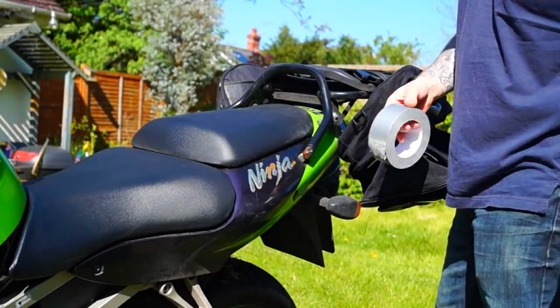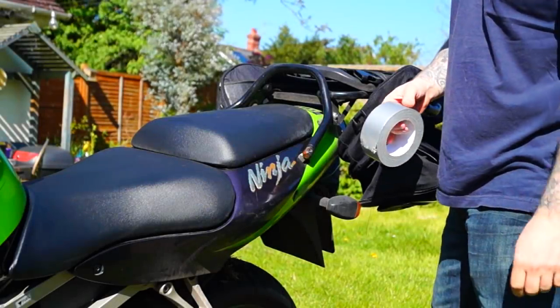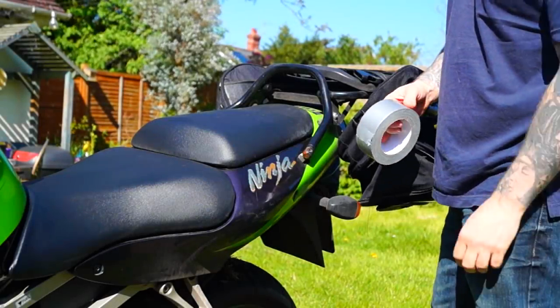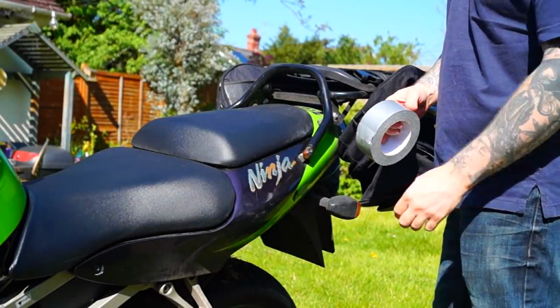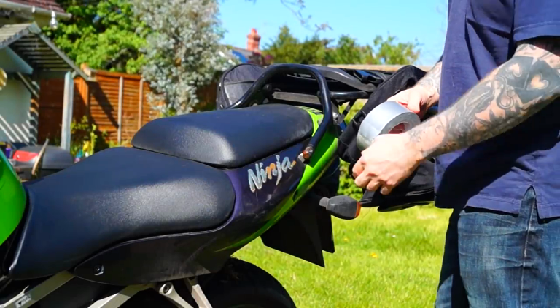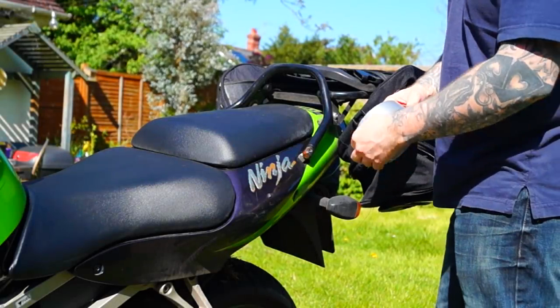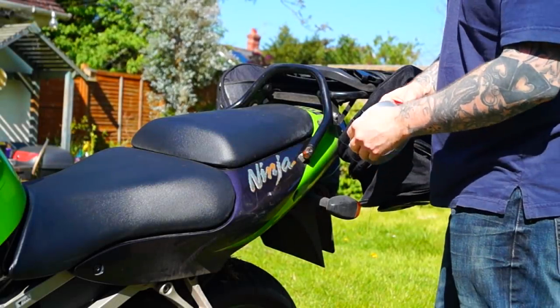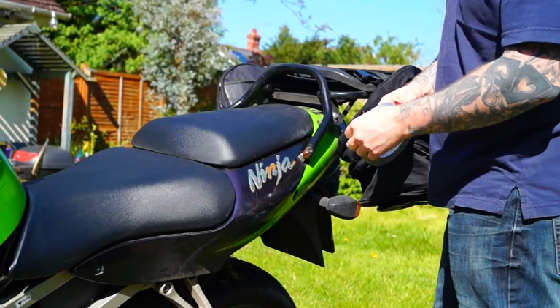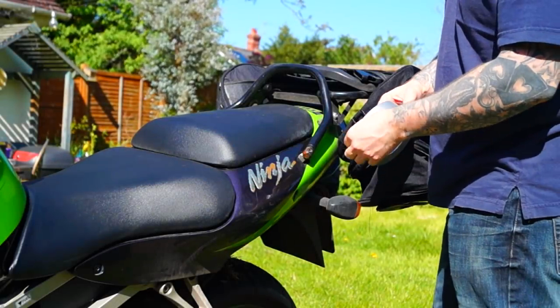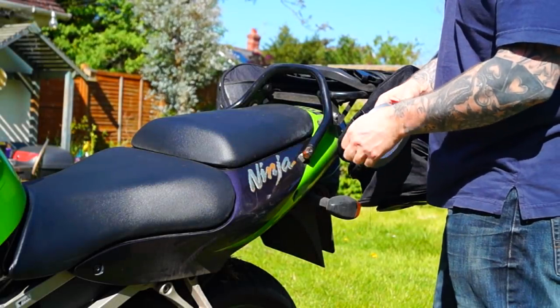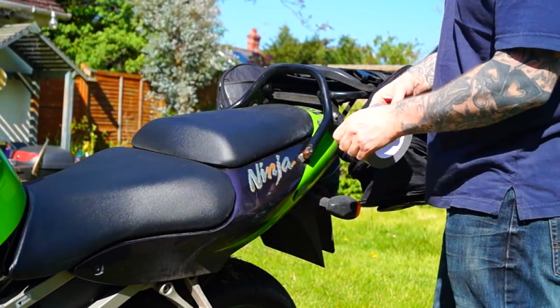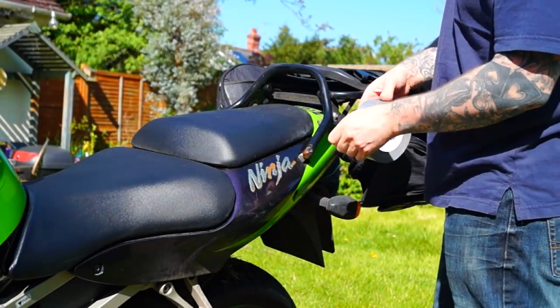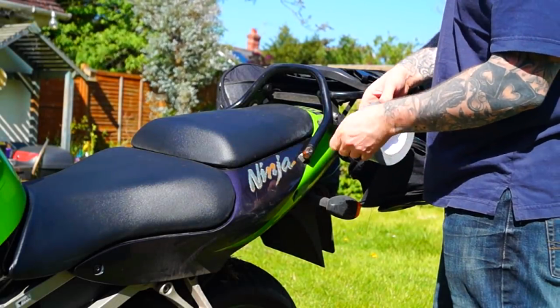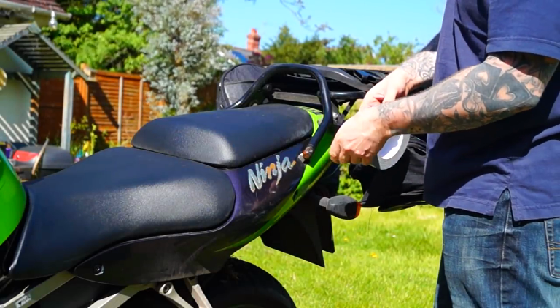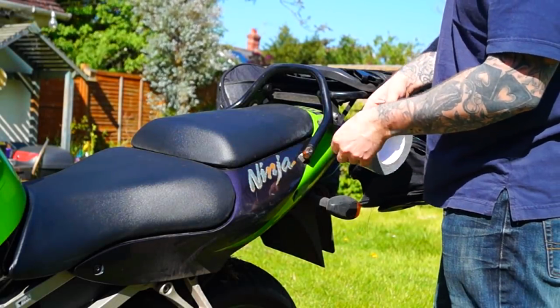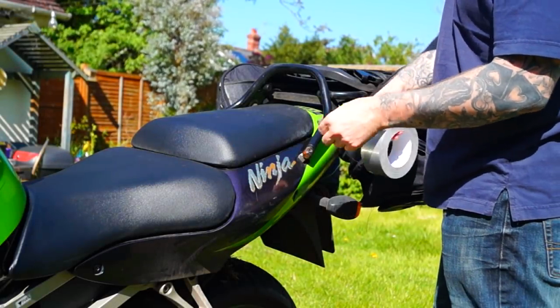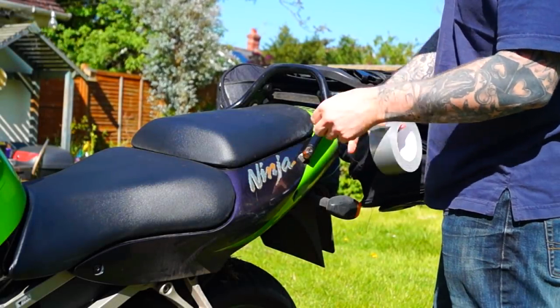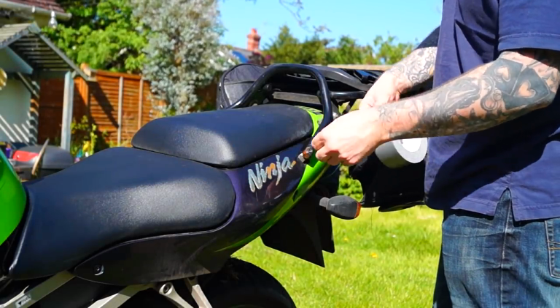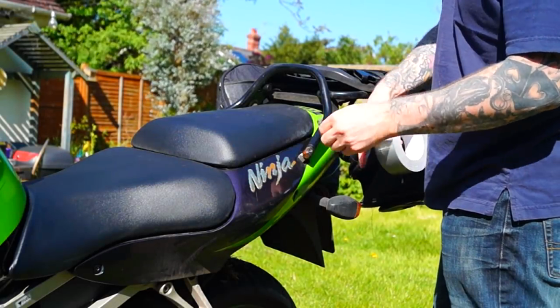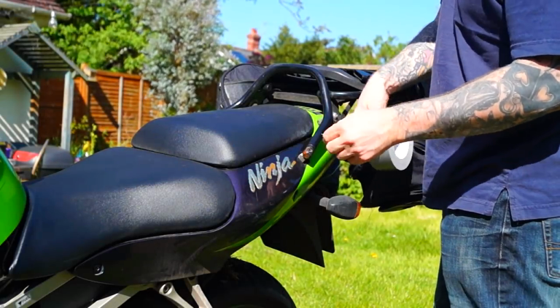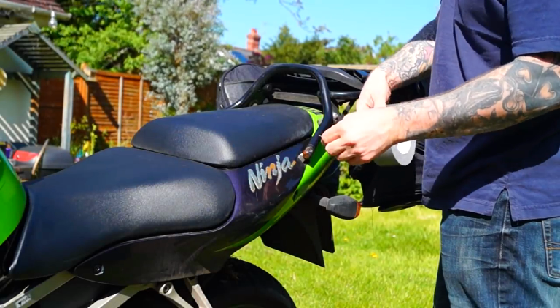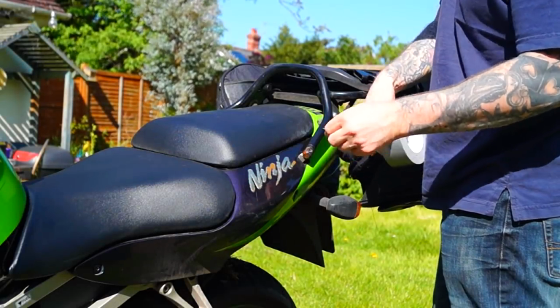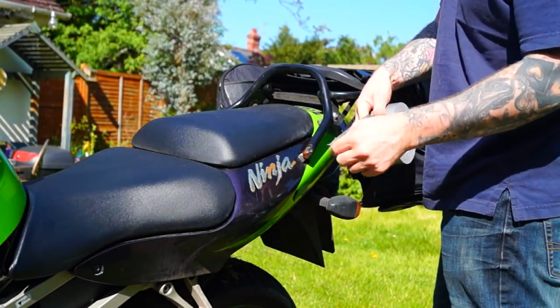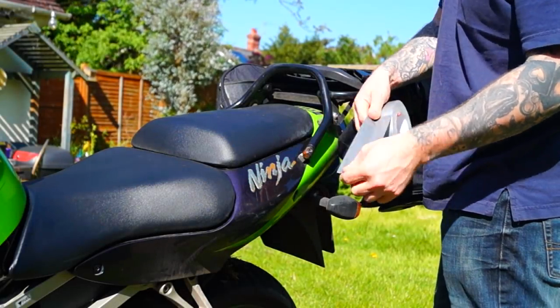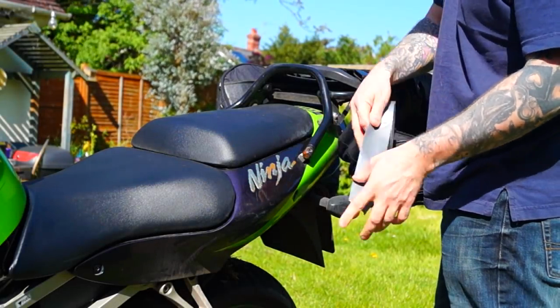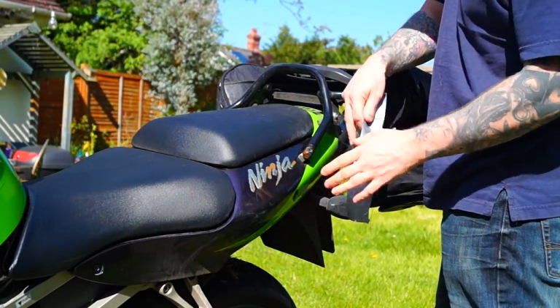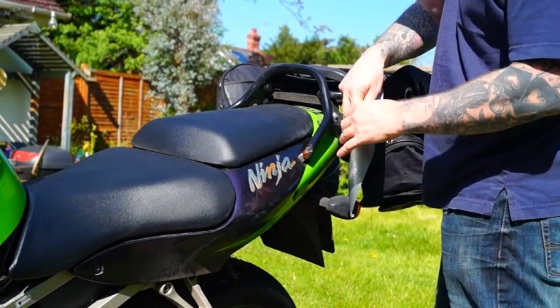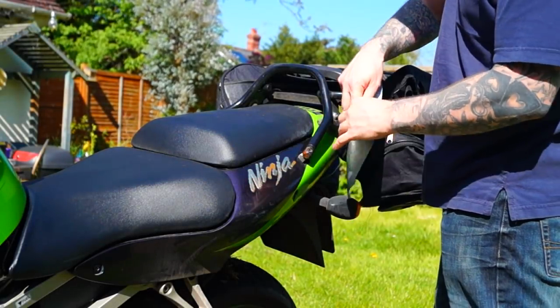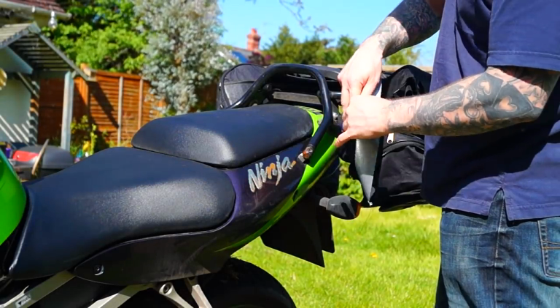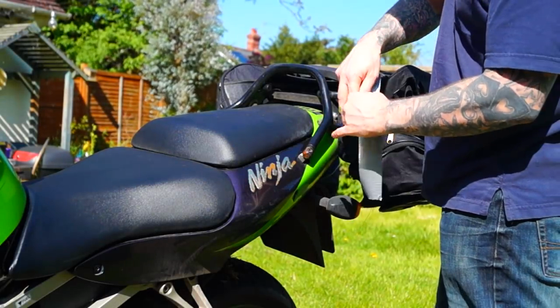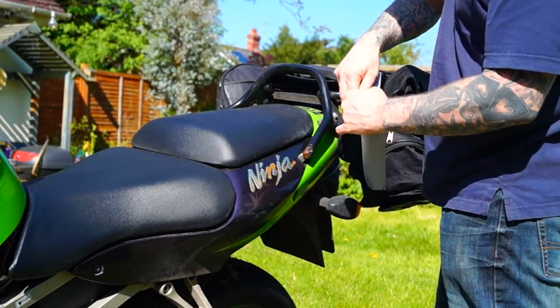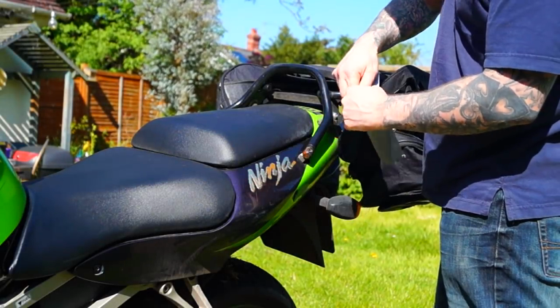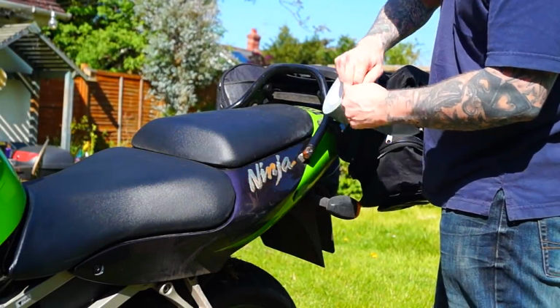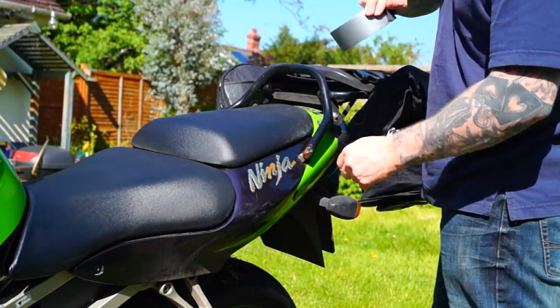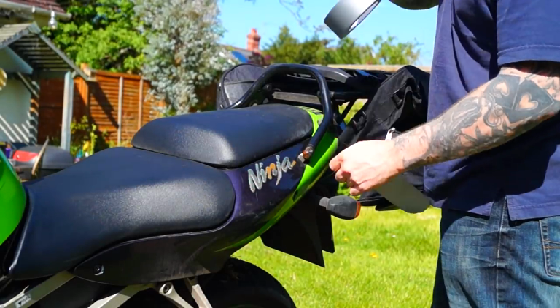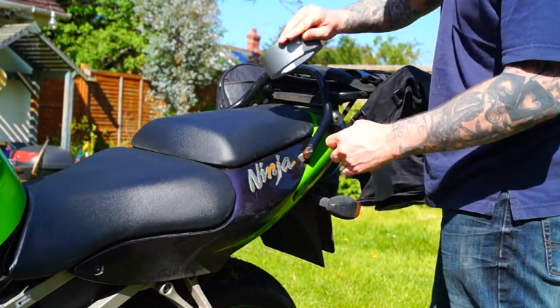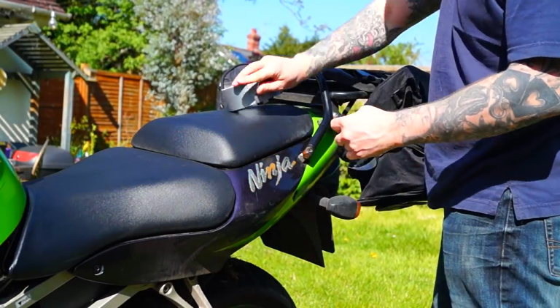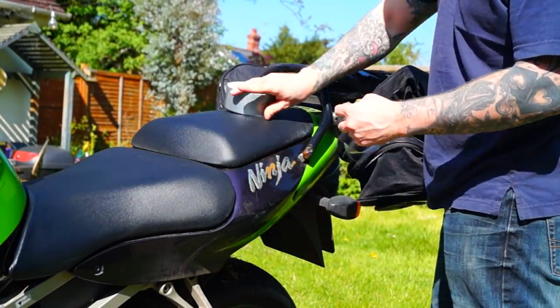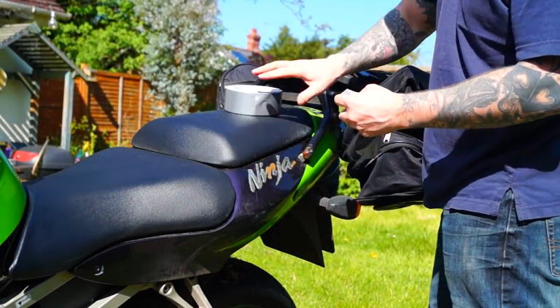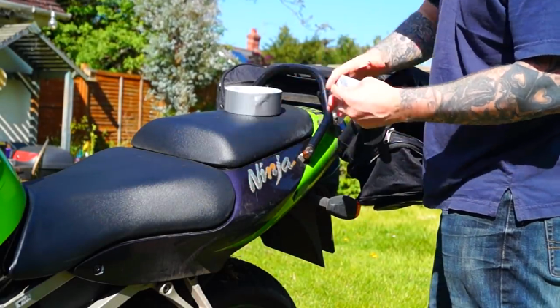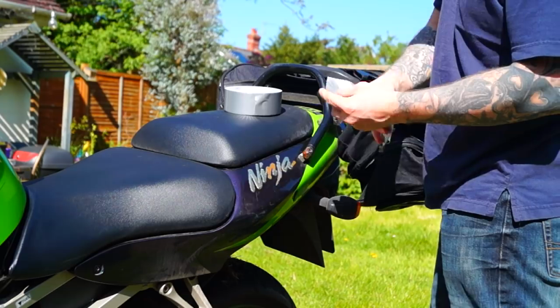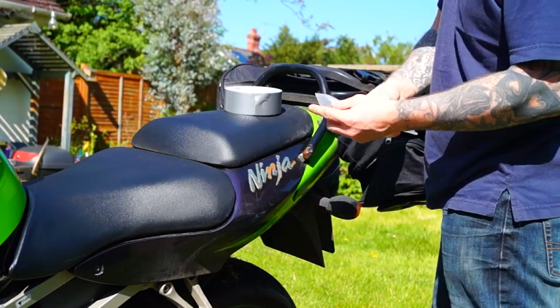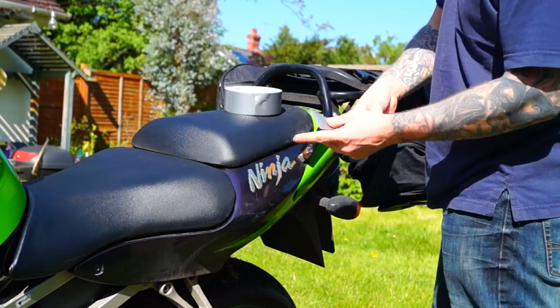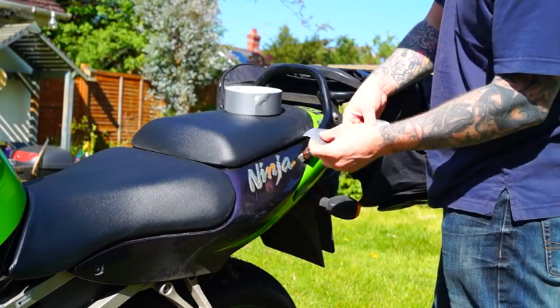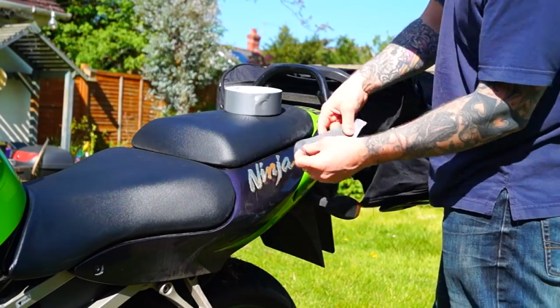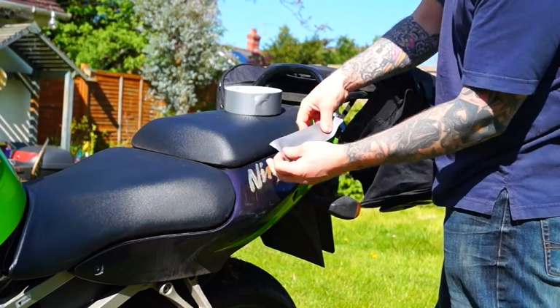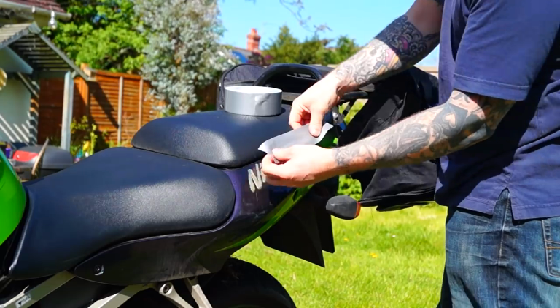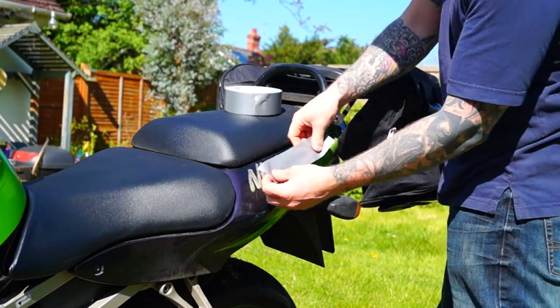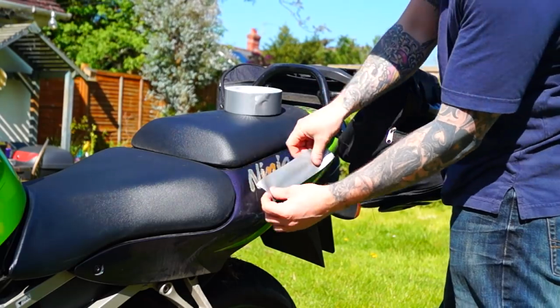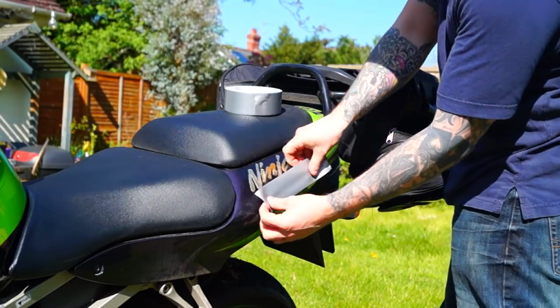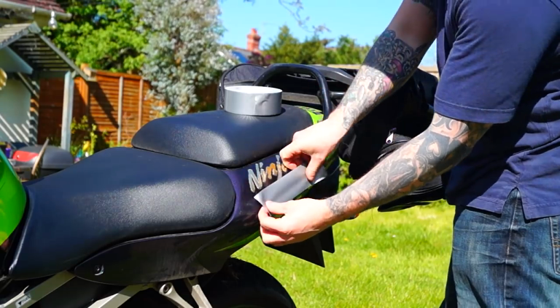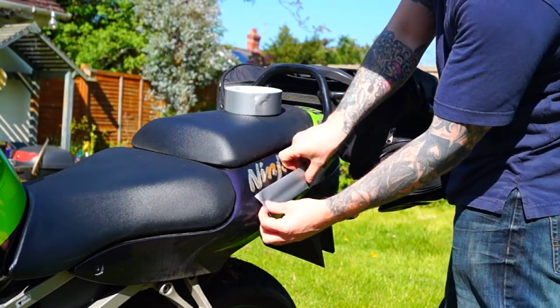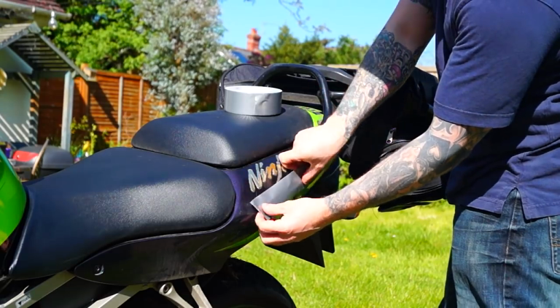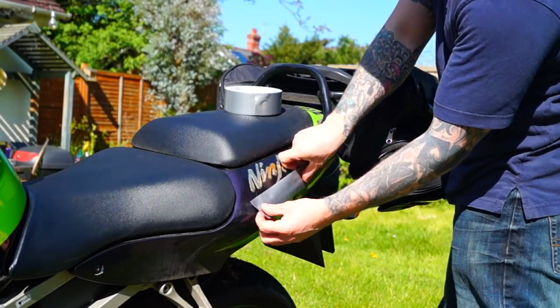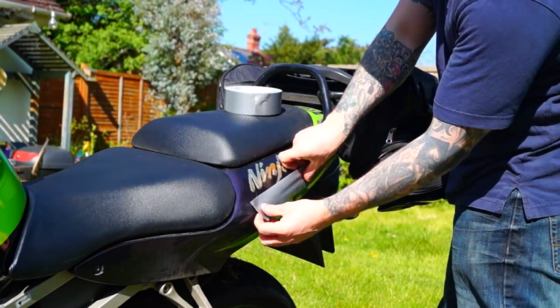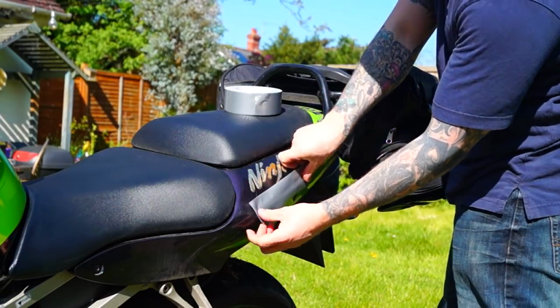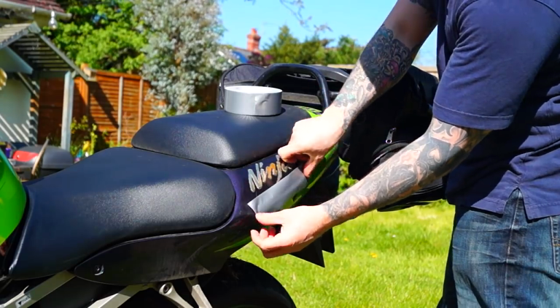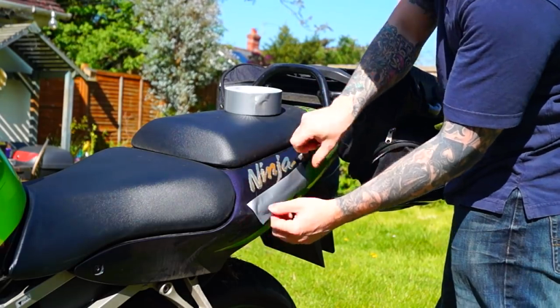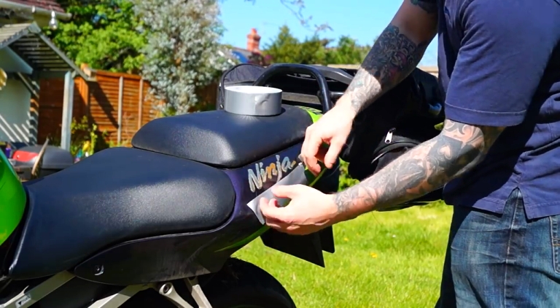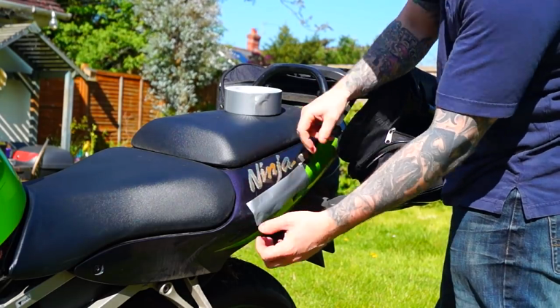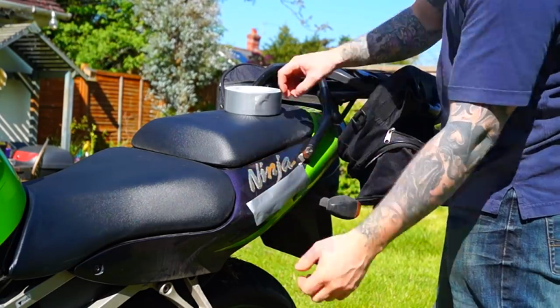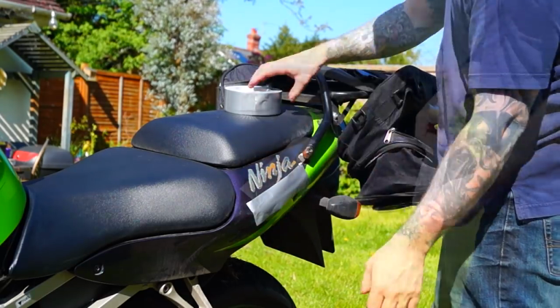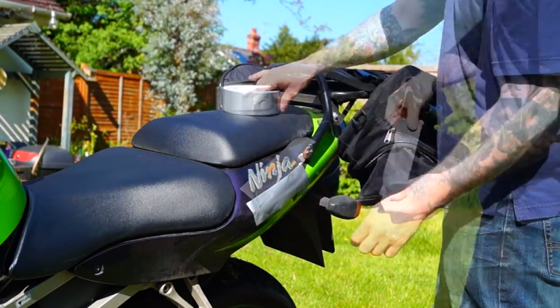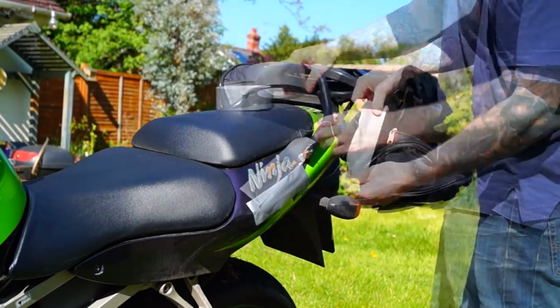Back to the duct tape again. If you're worried about scratching your paint when you stick on your panniers, simply put some duct tape on to protect your paintwork.